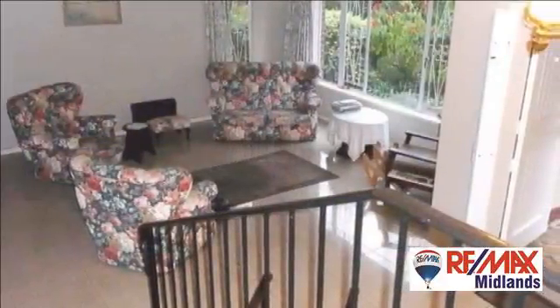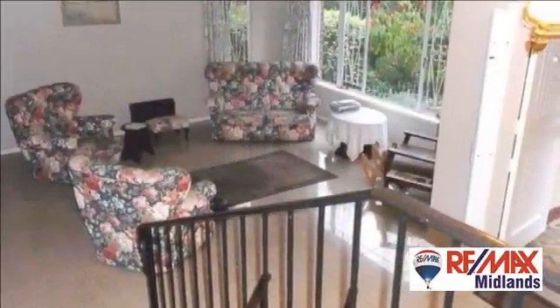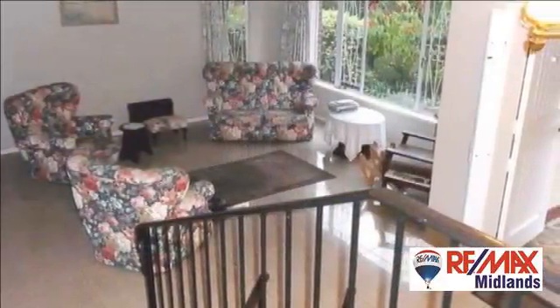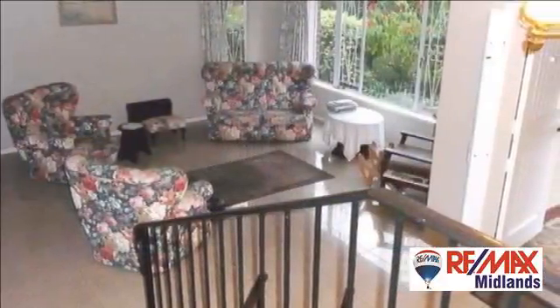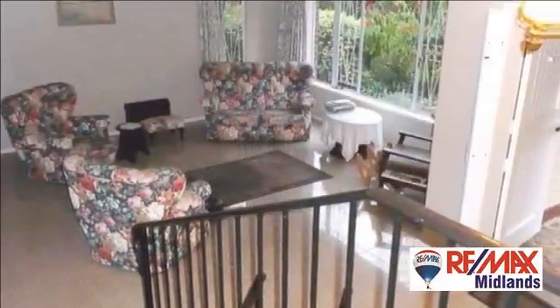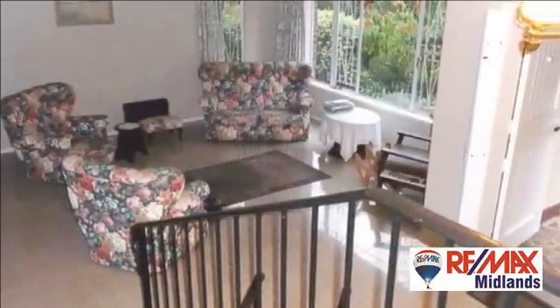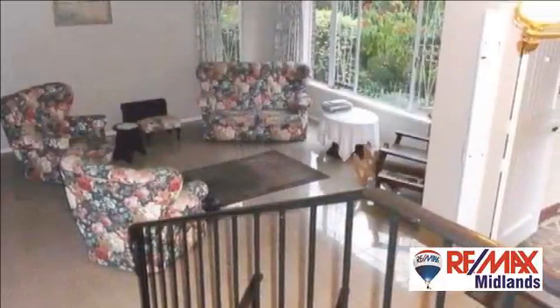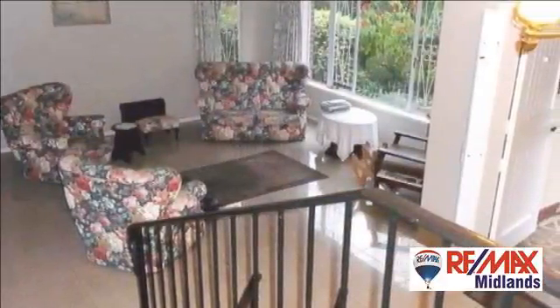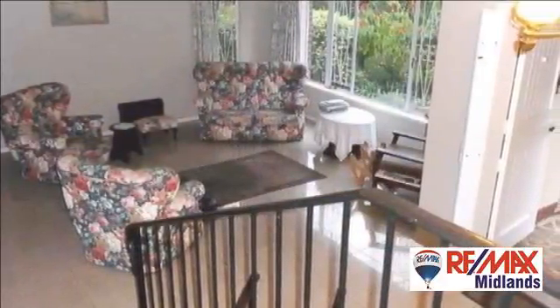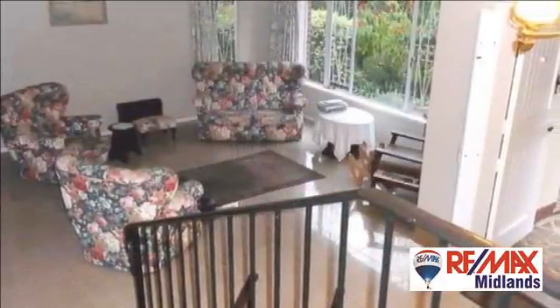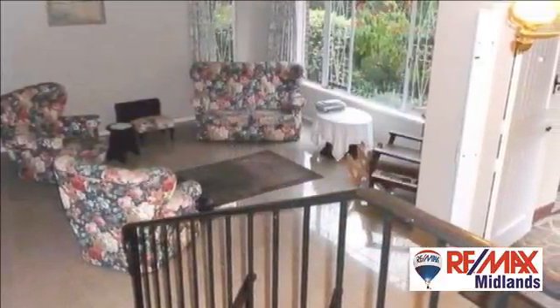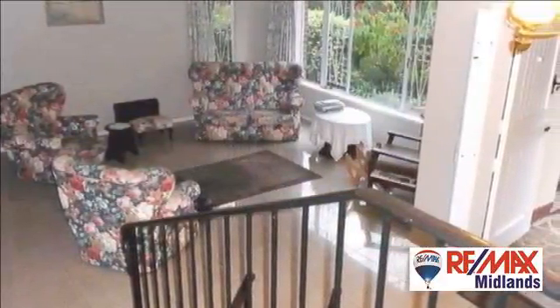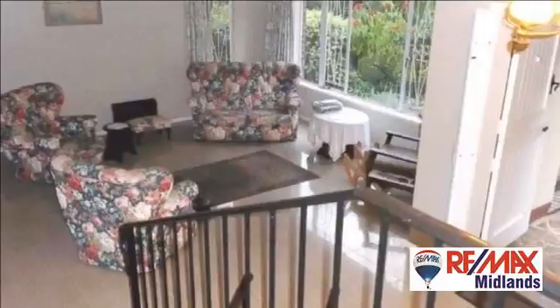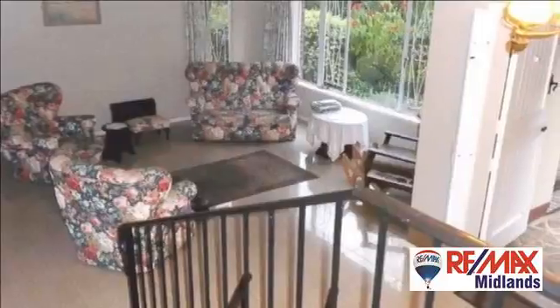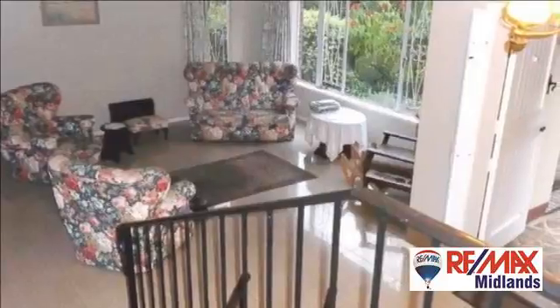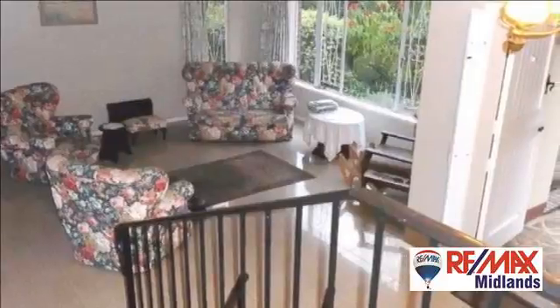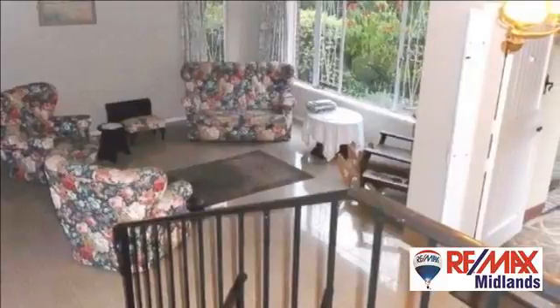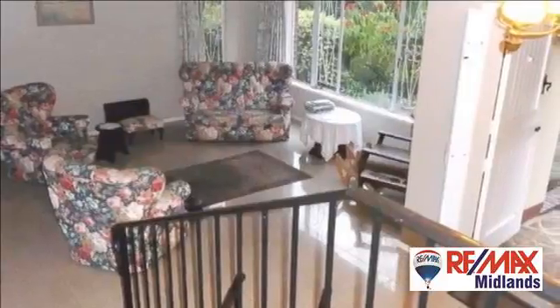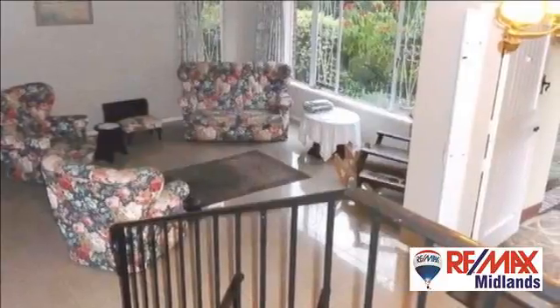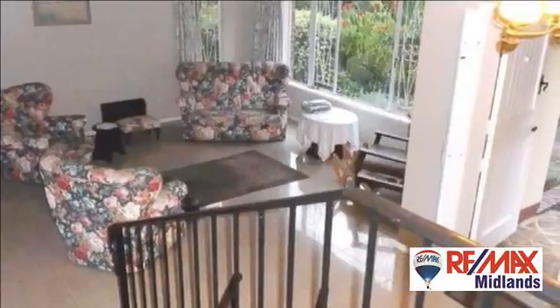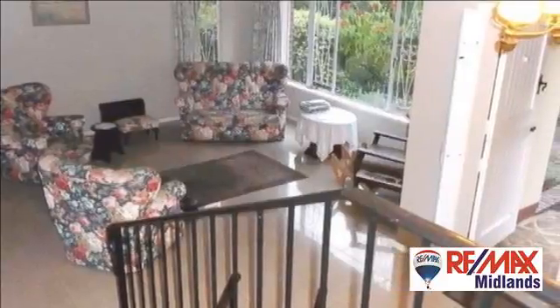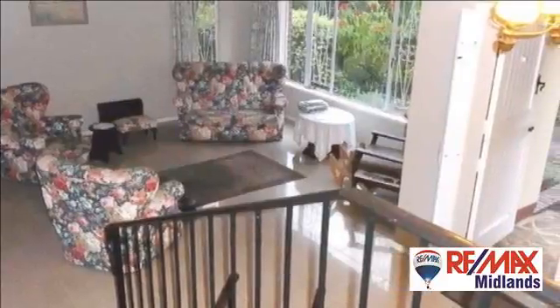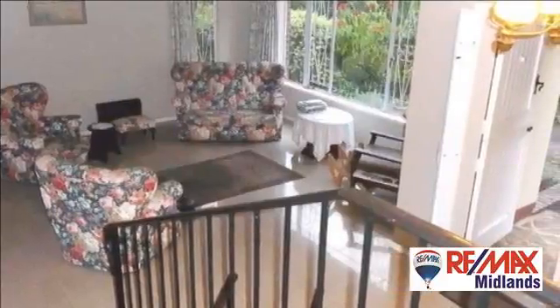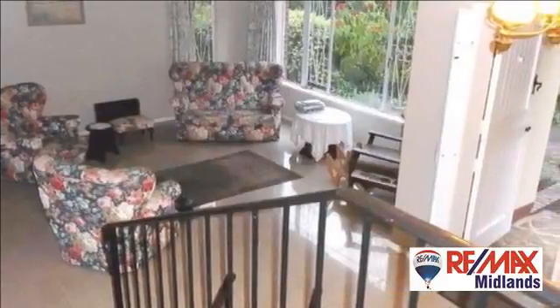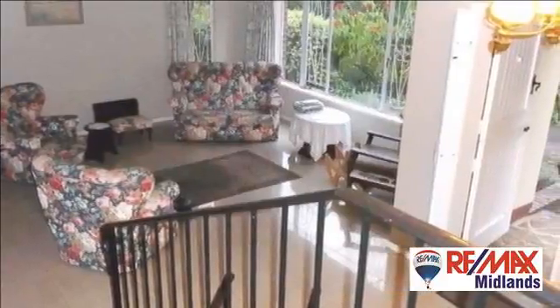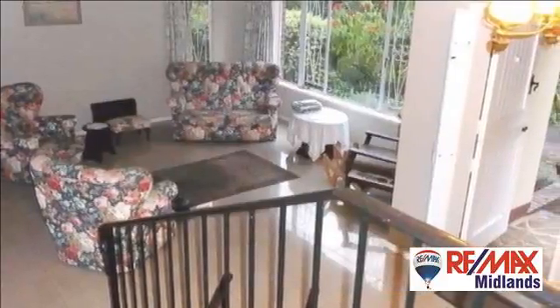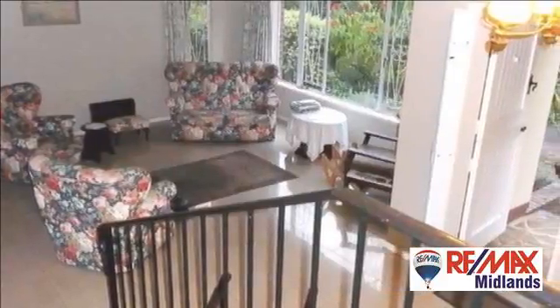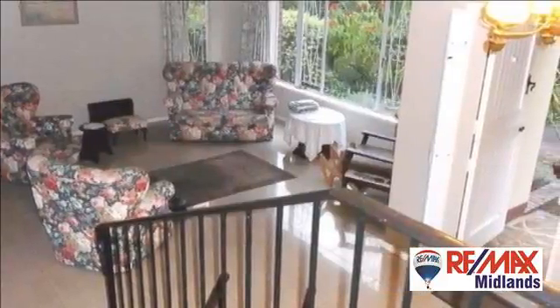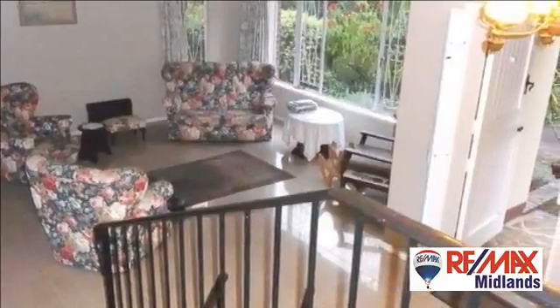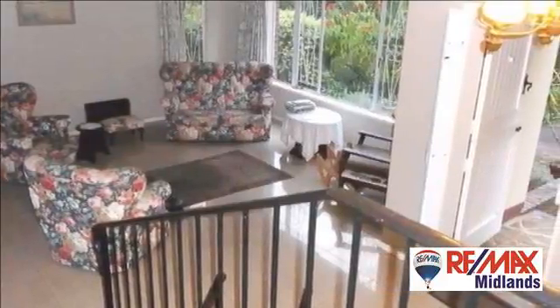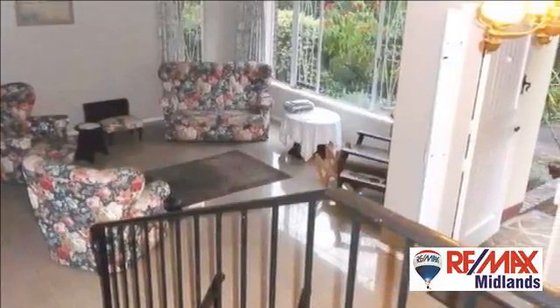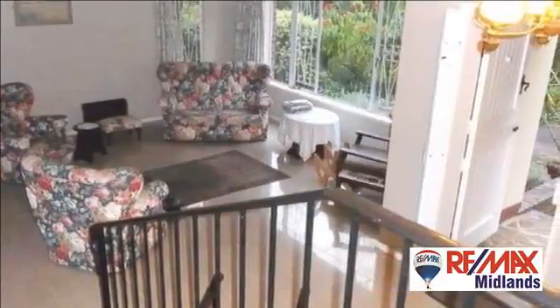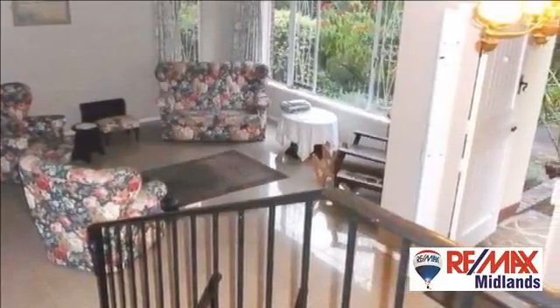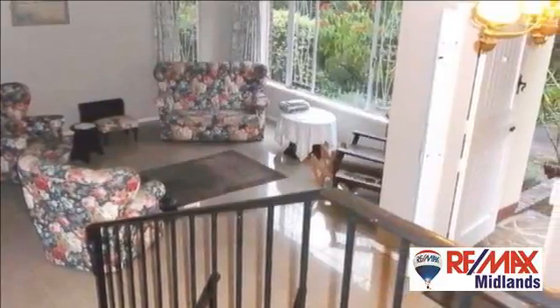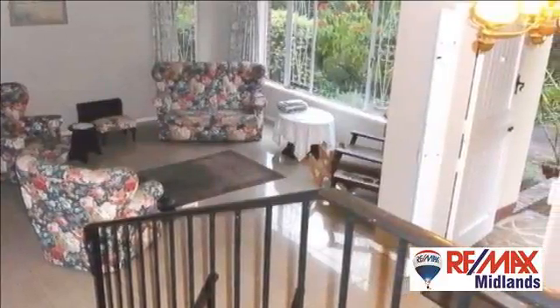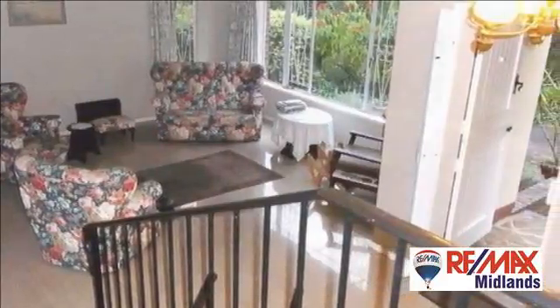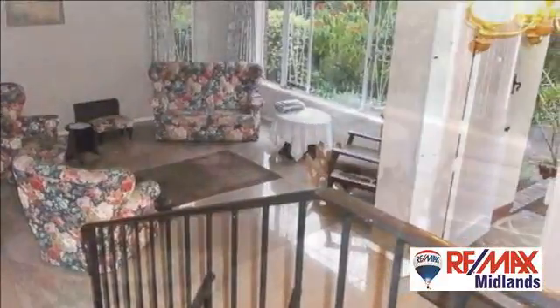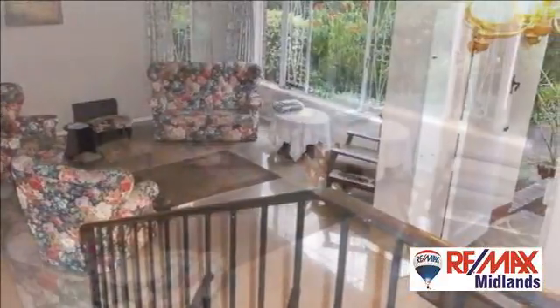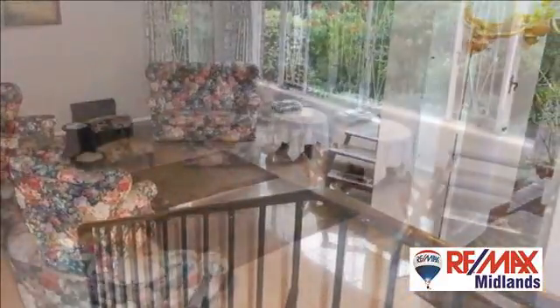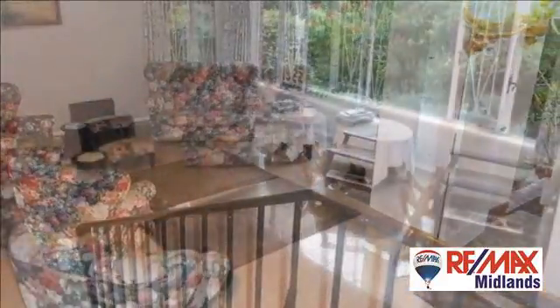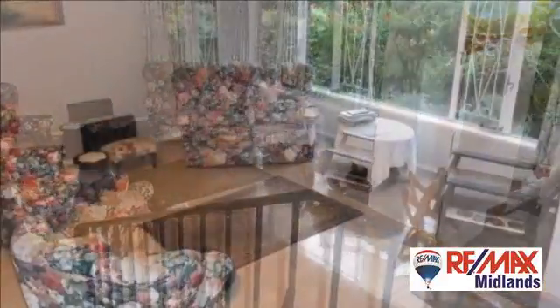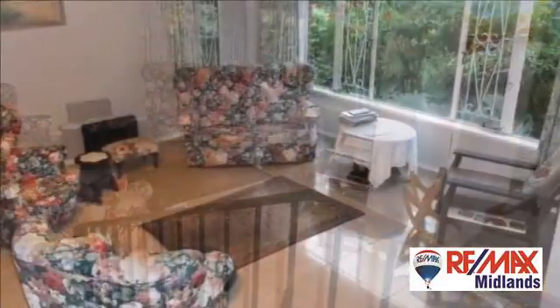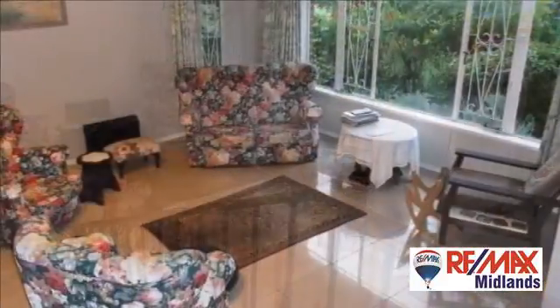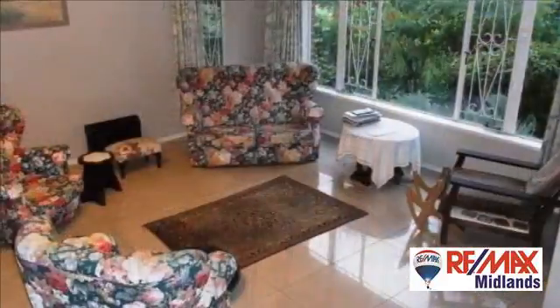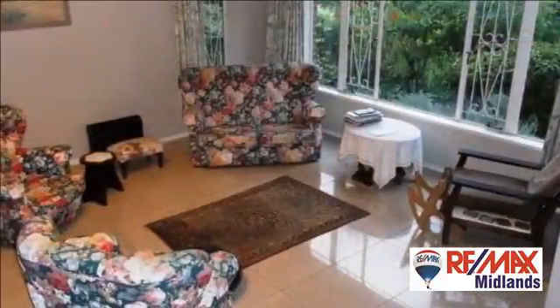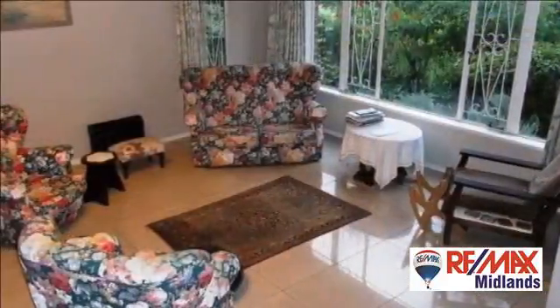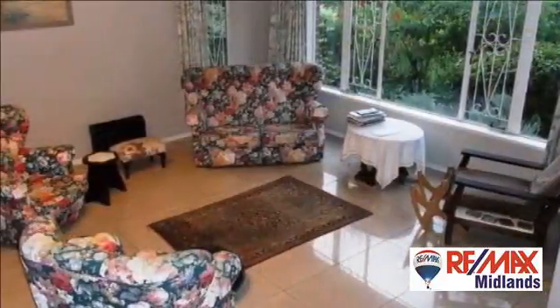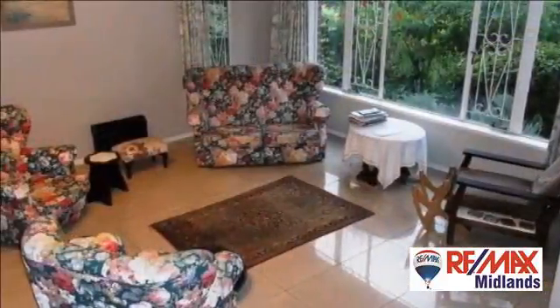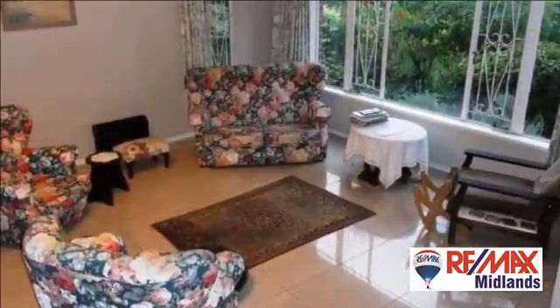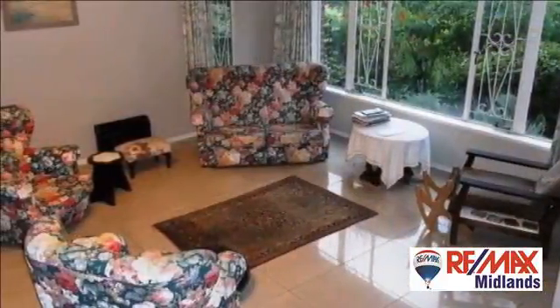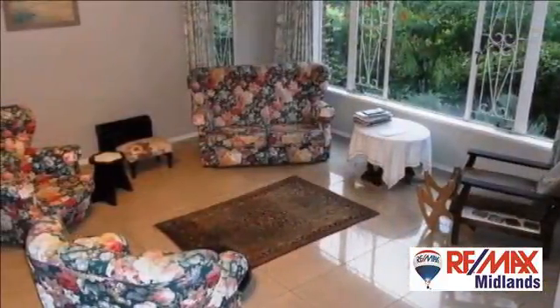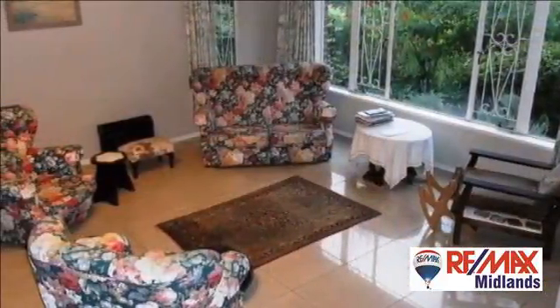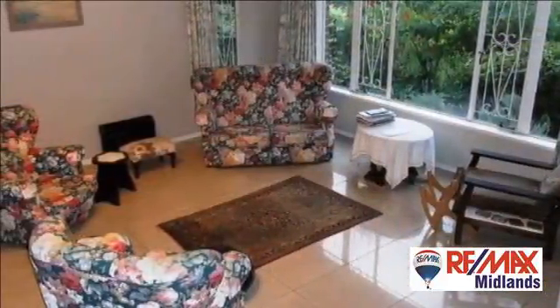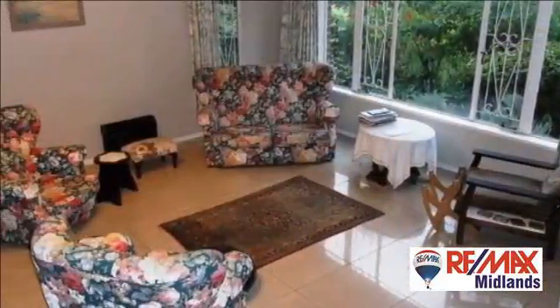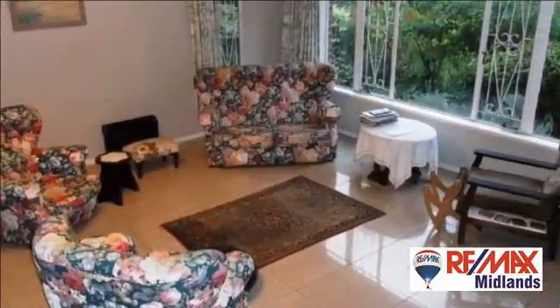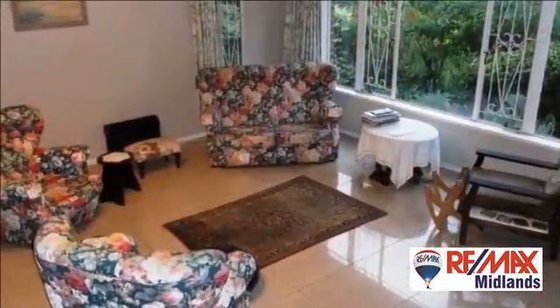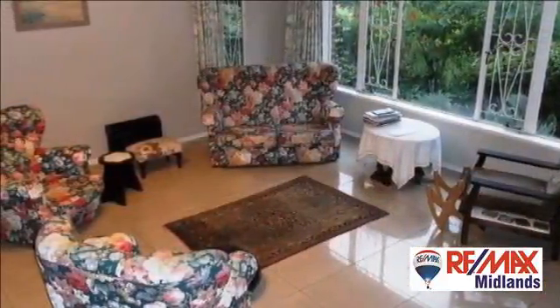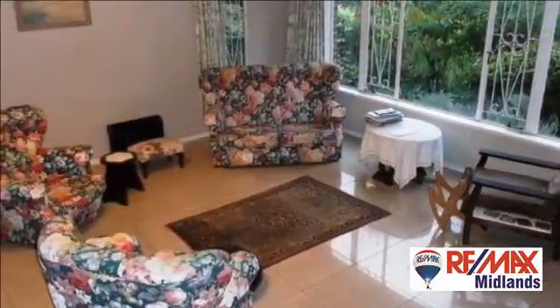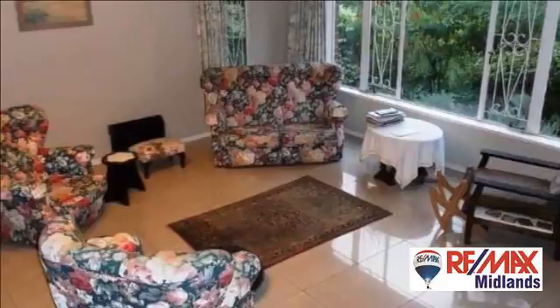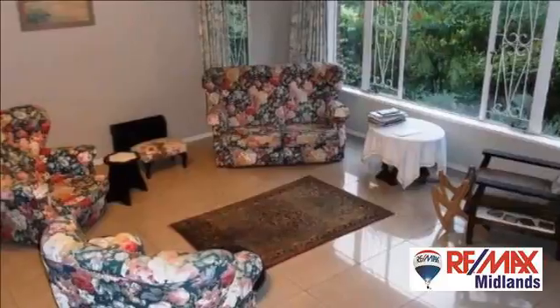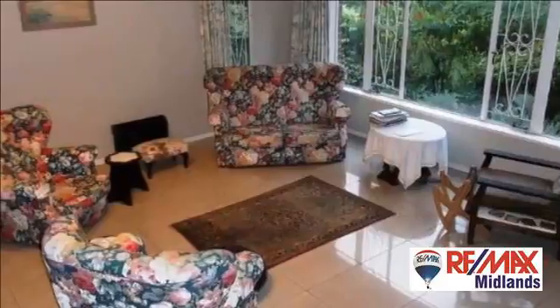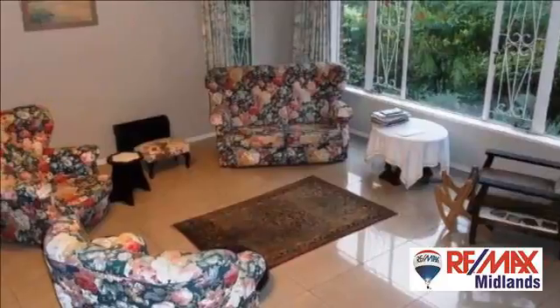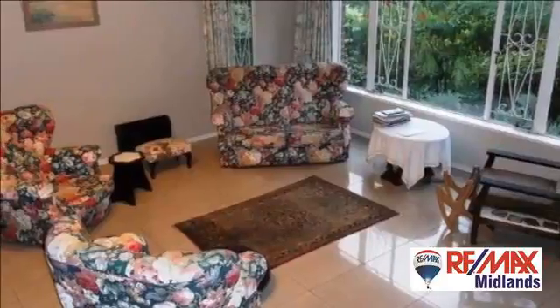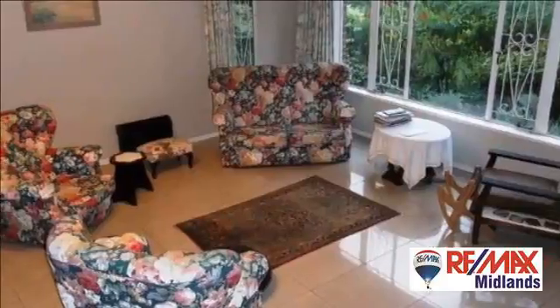Upstairs are two good-sized bedrooms. Enjoy the views from the covered balcony that both bedrooms lead out onto.